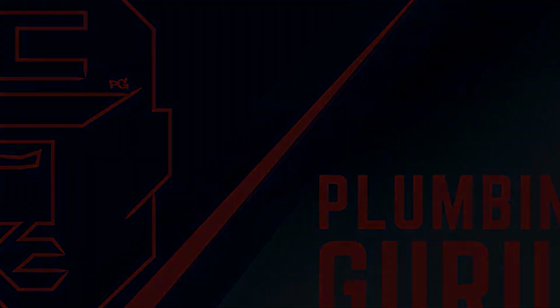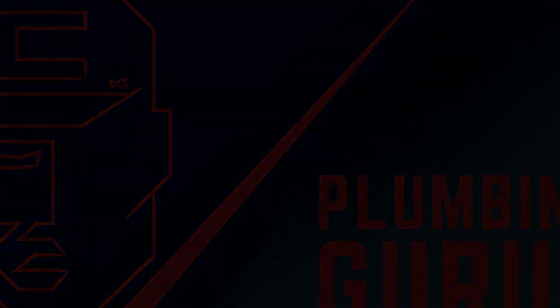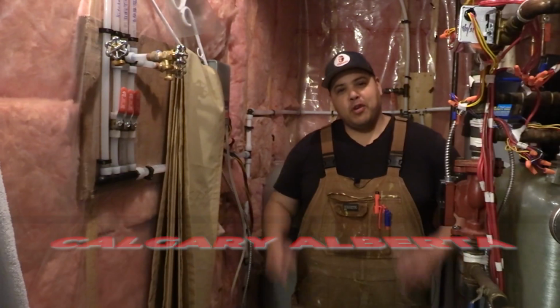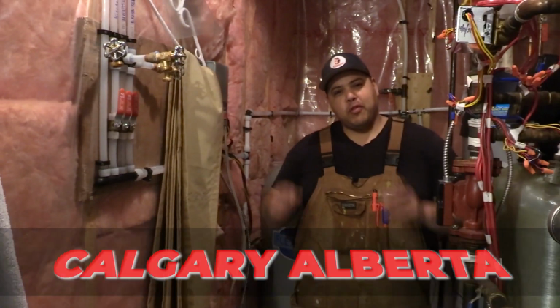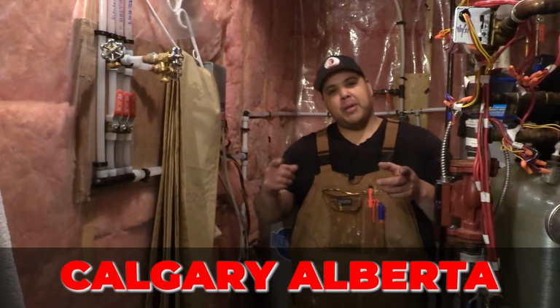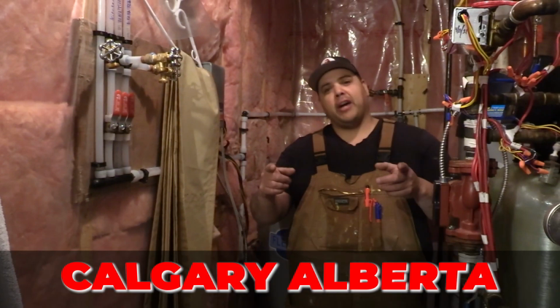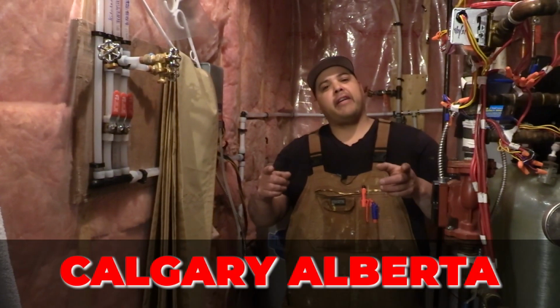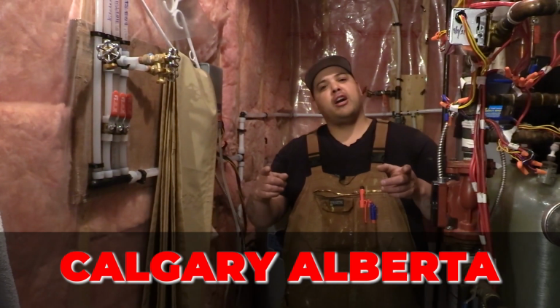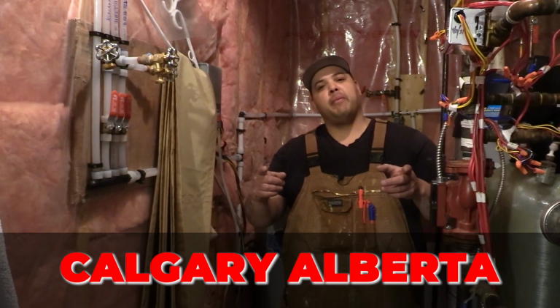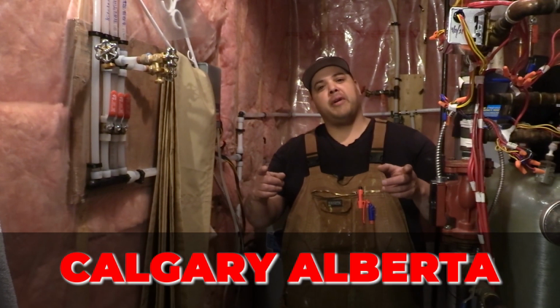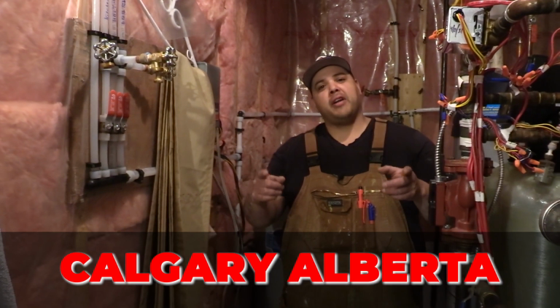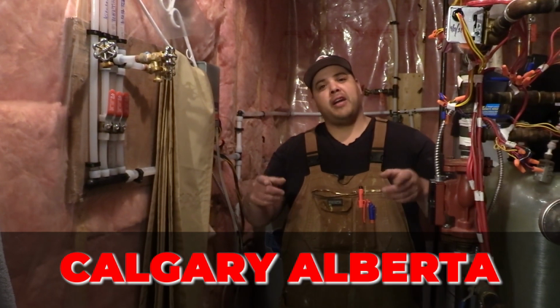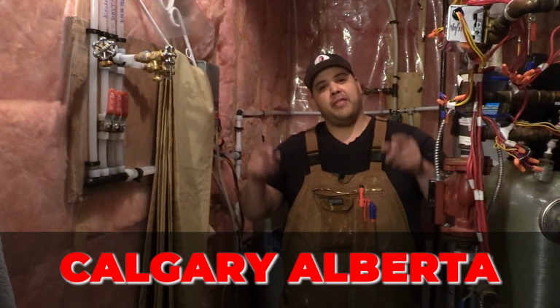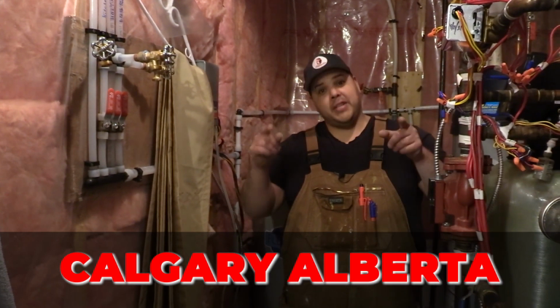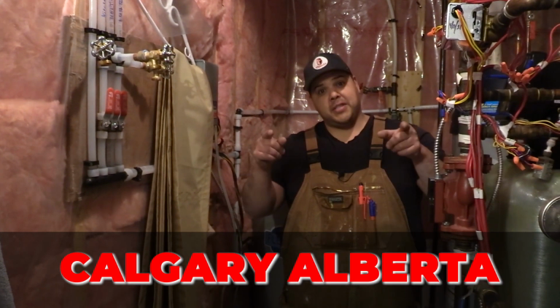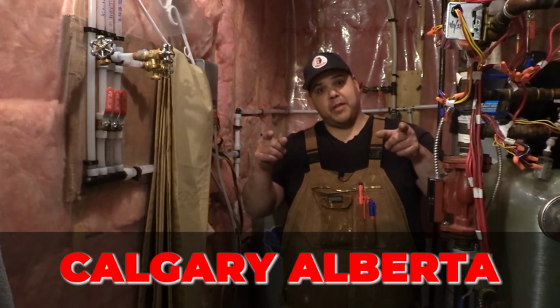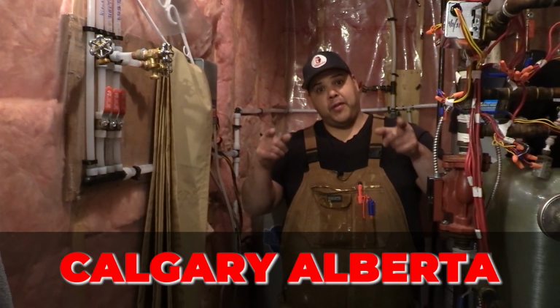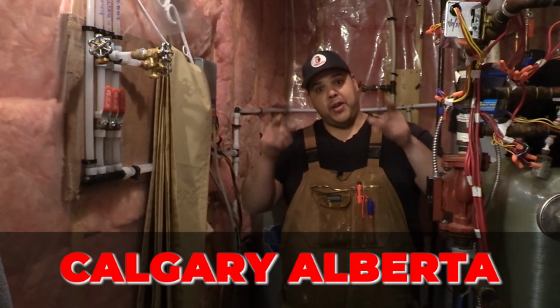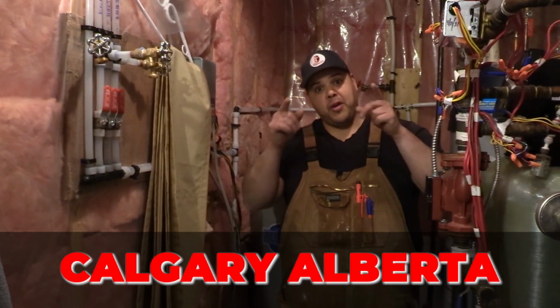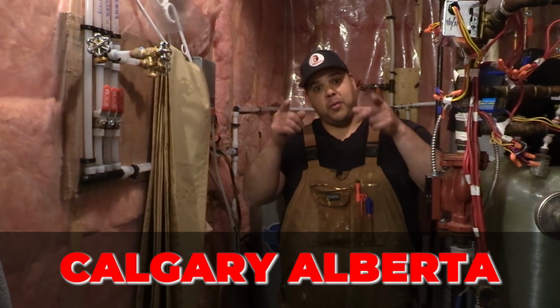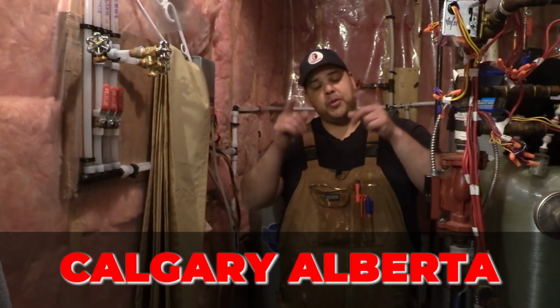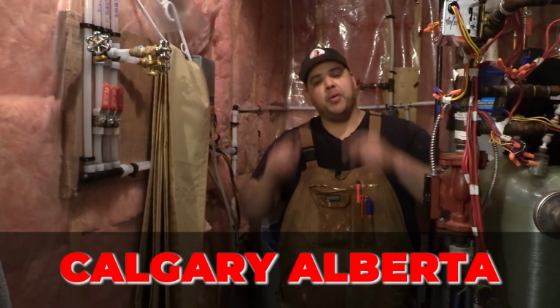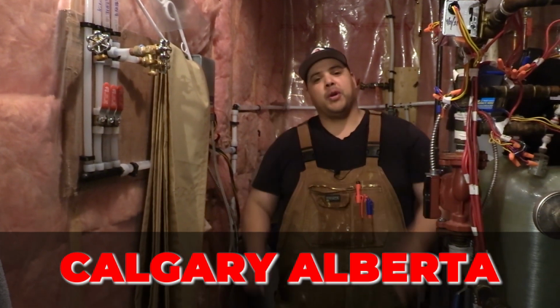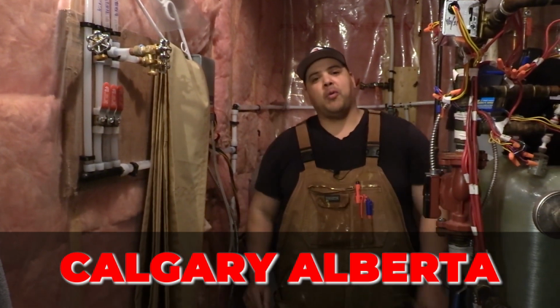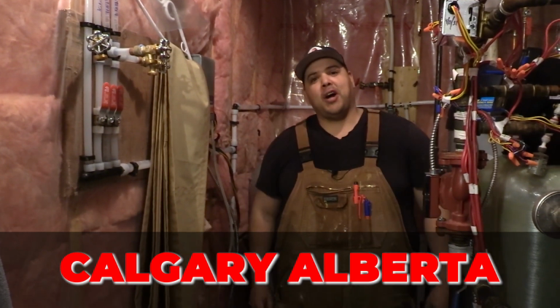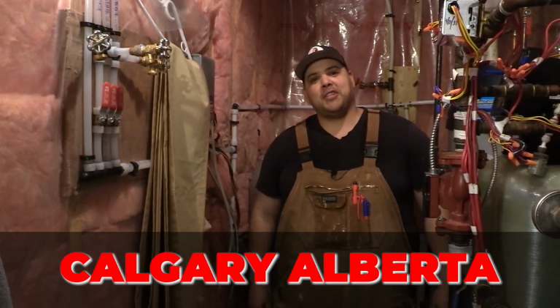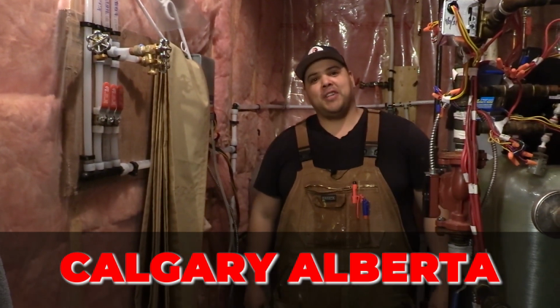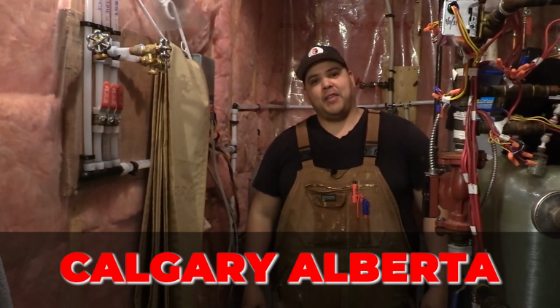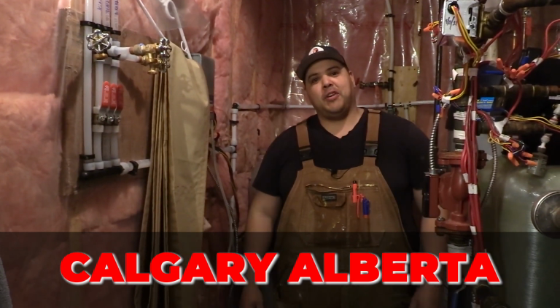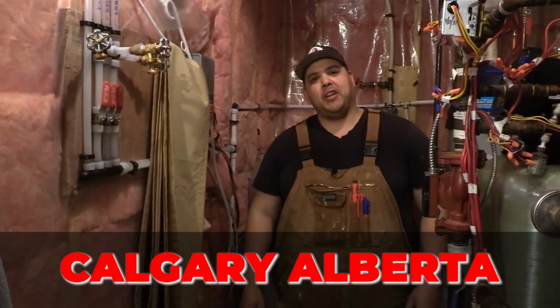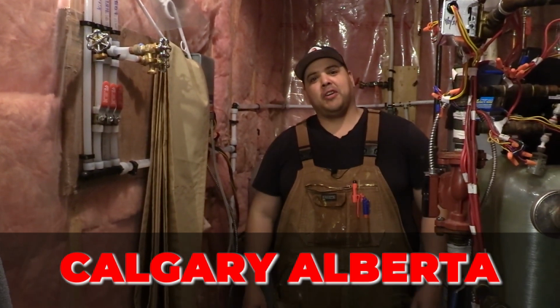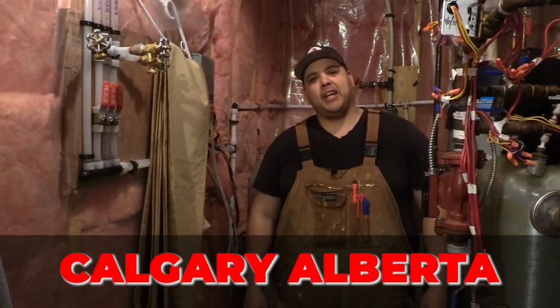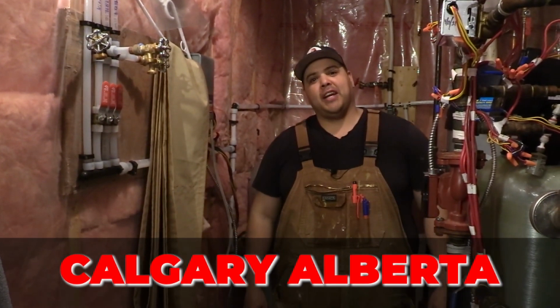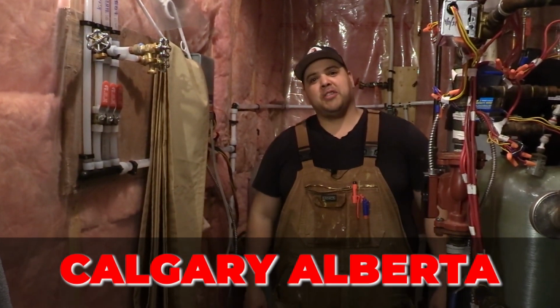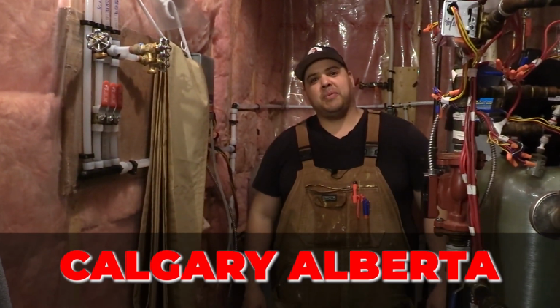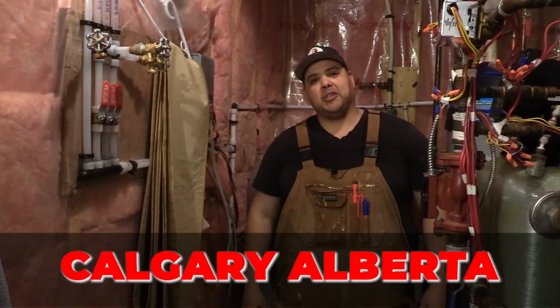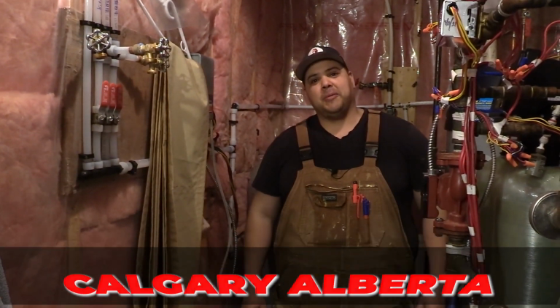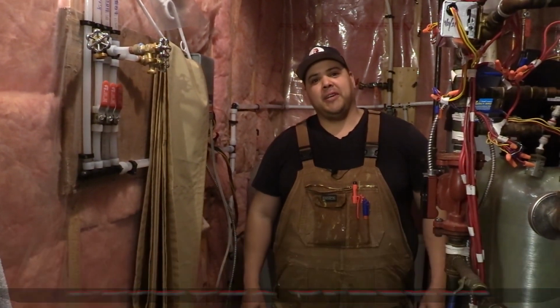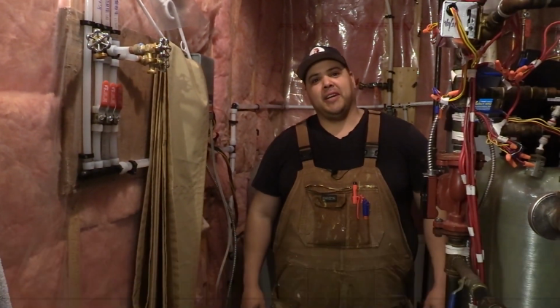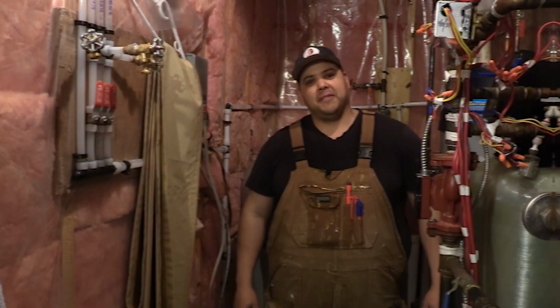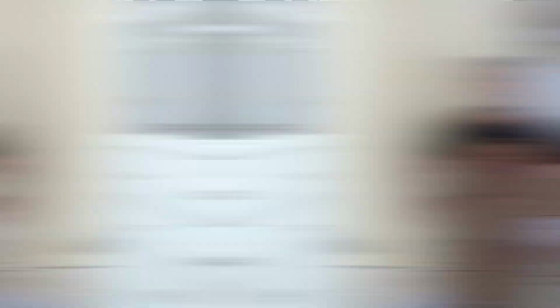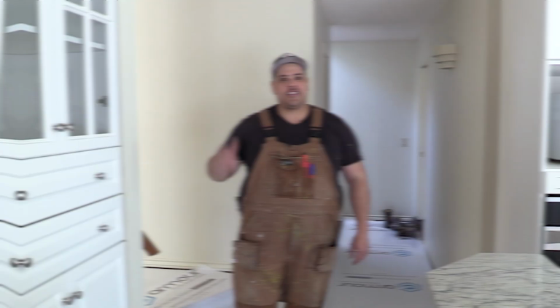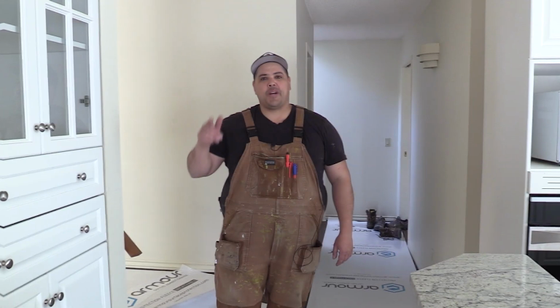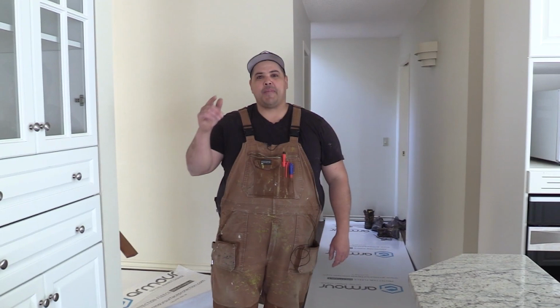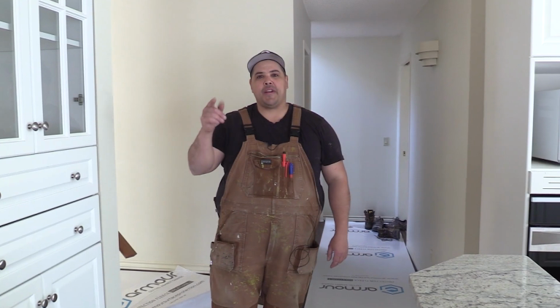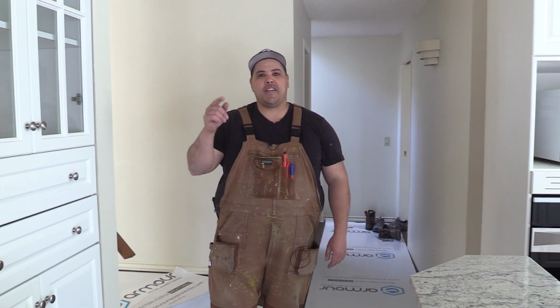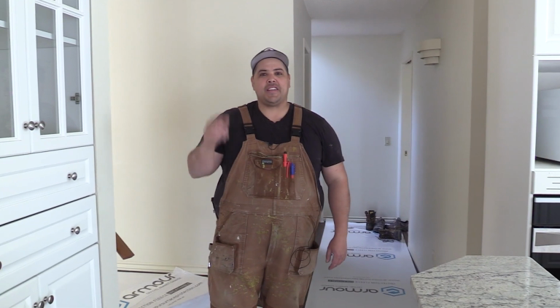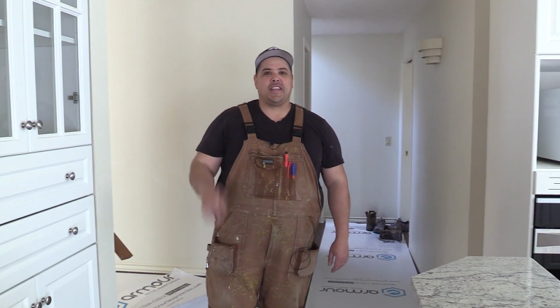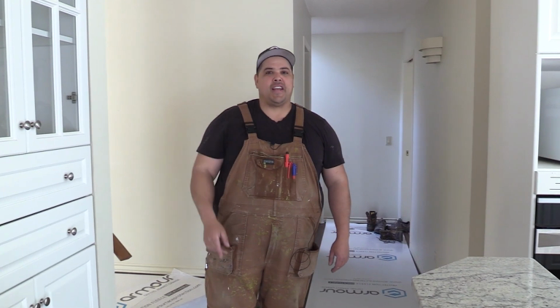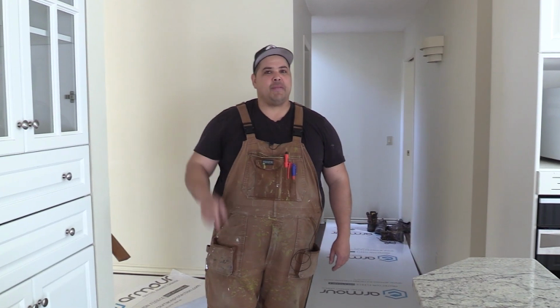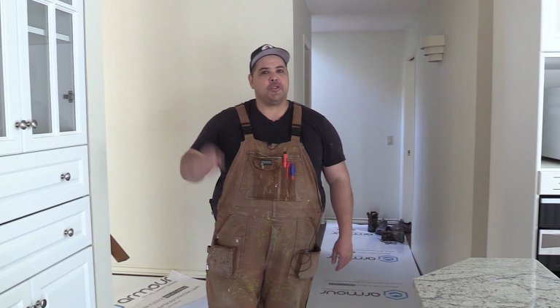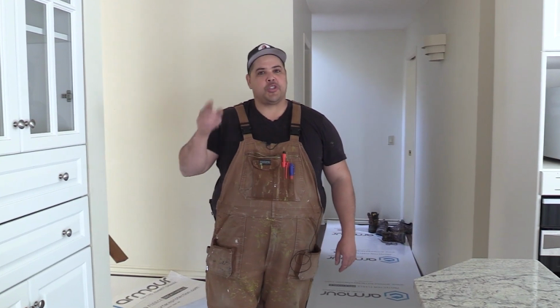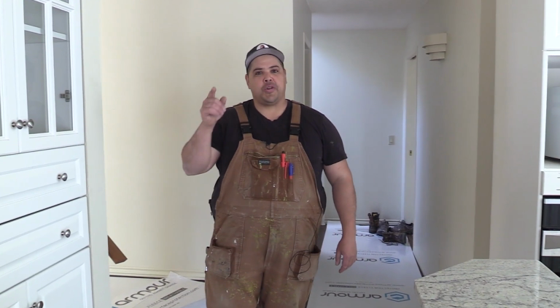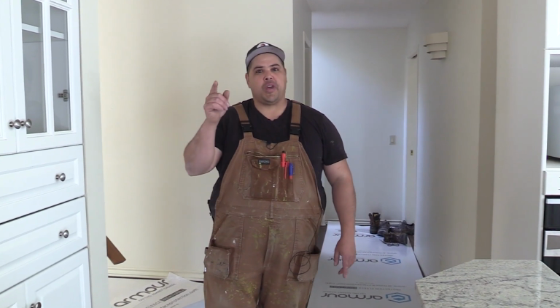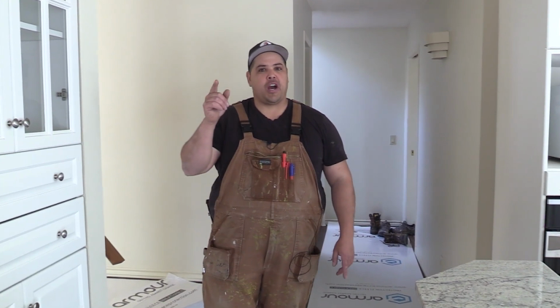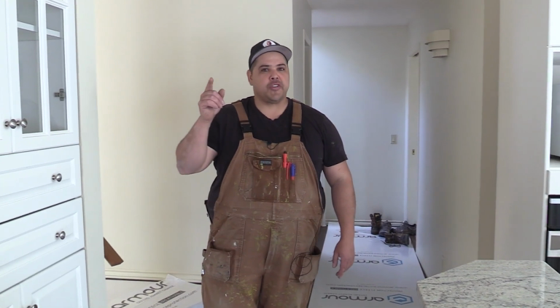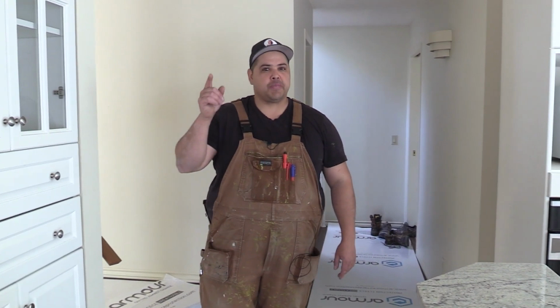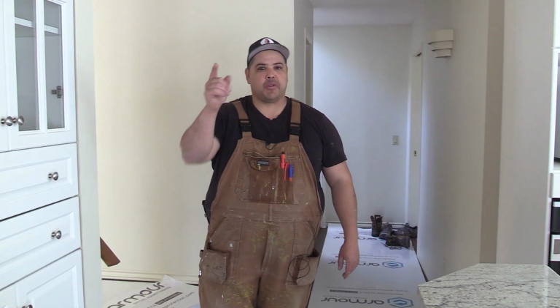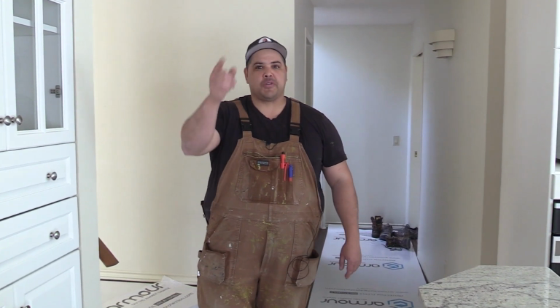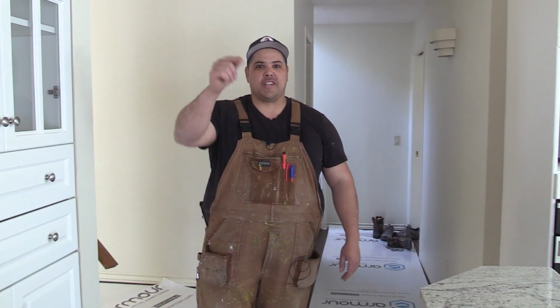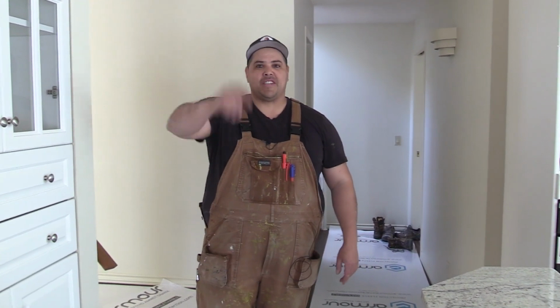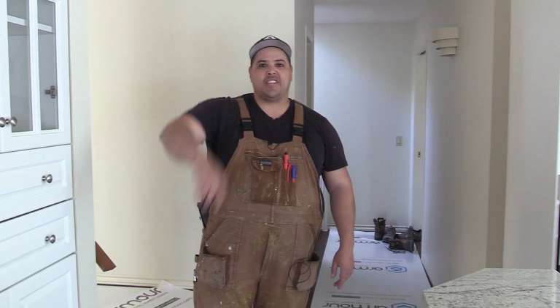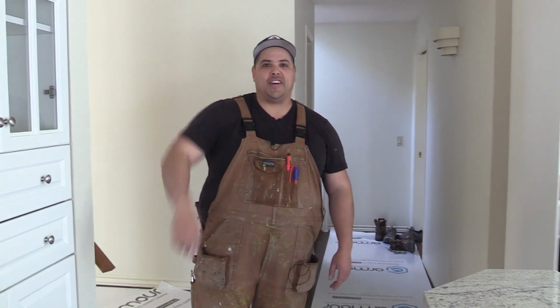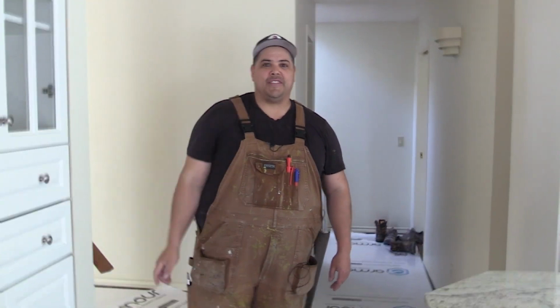If you're from Calgary, Alberta, this is the video you want to watch if you're looking to get your poly B done. Let's jump into this and let me show you how this process is done.